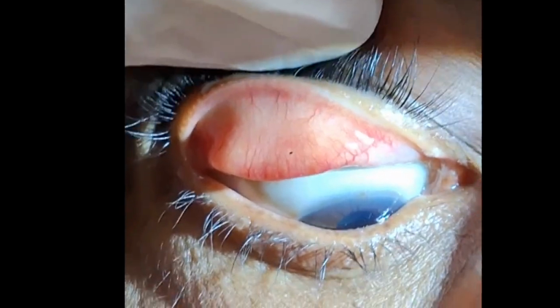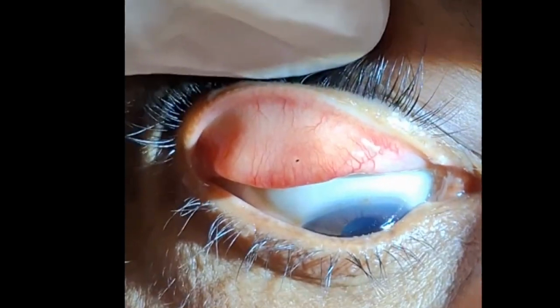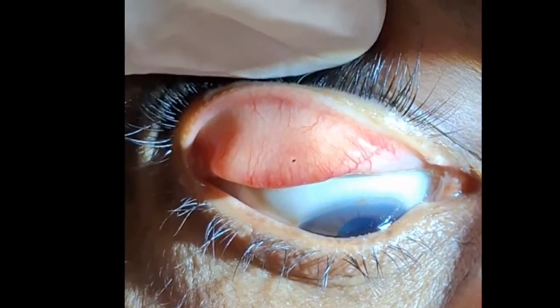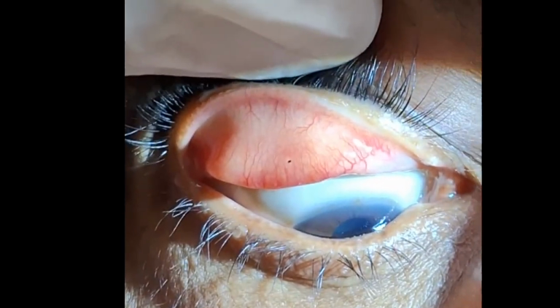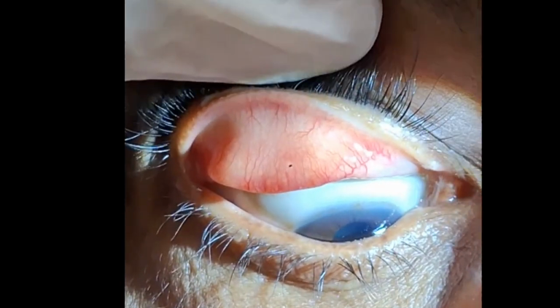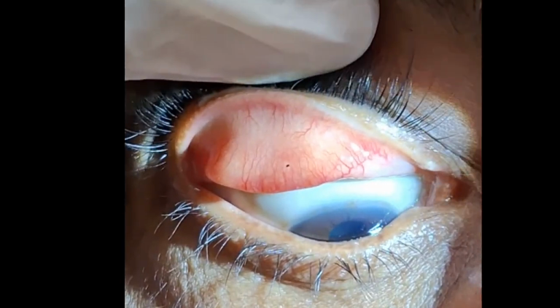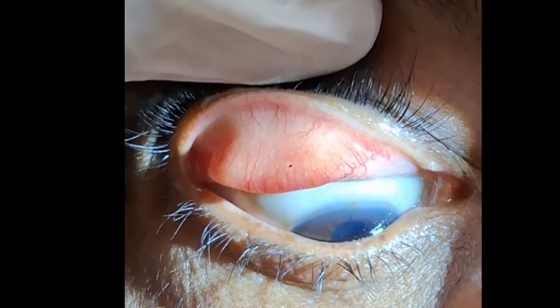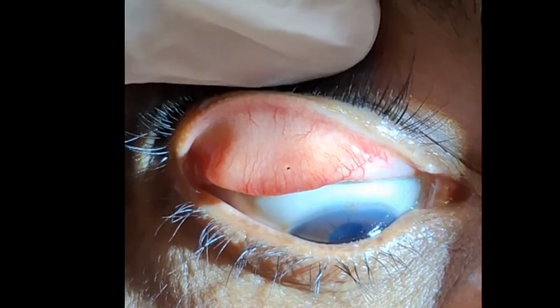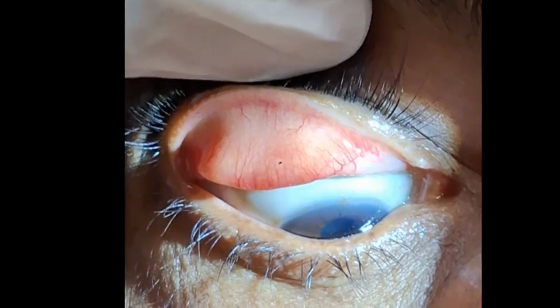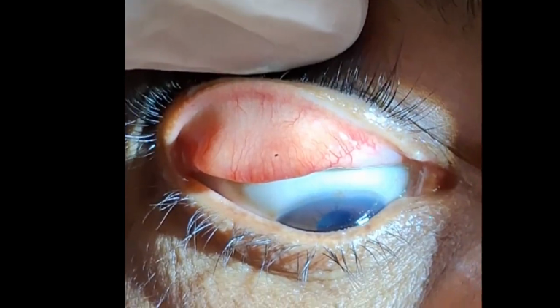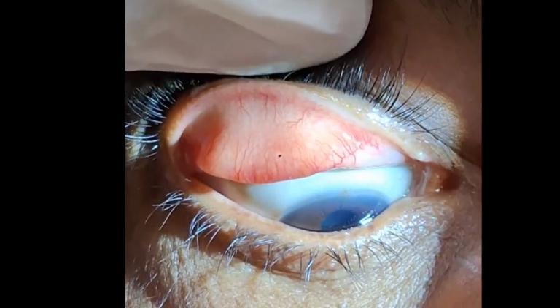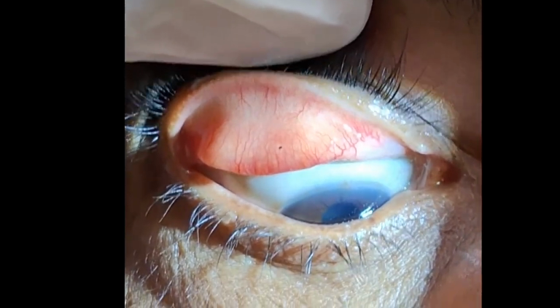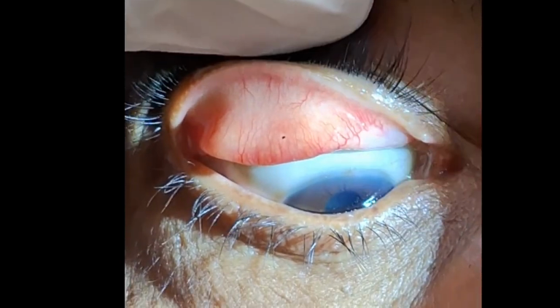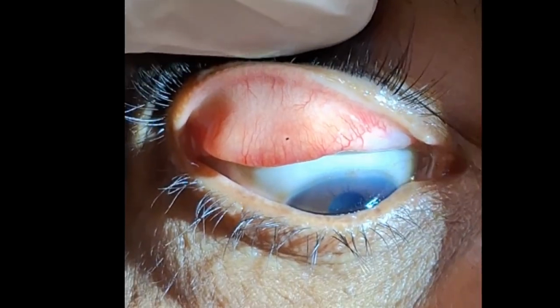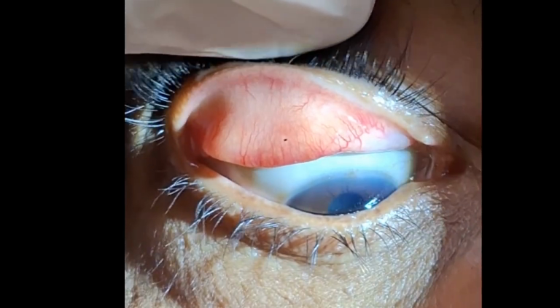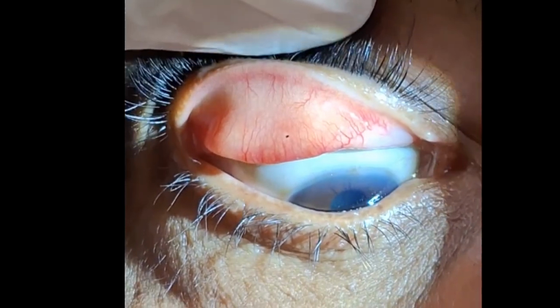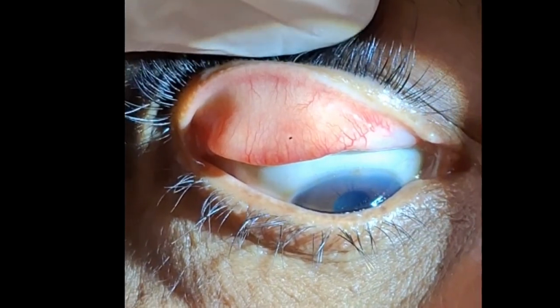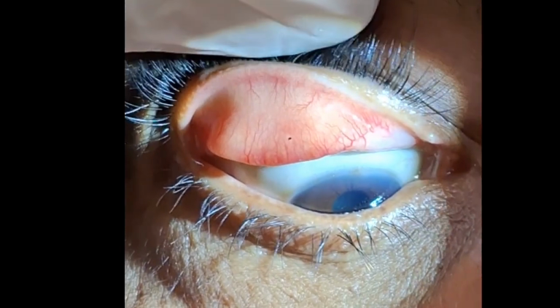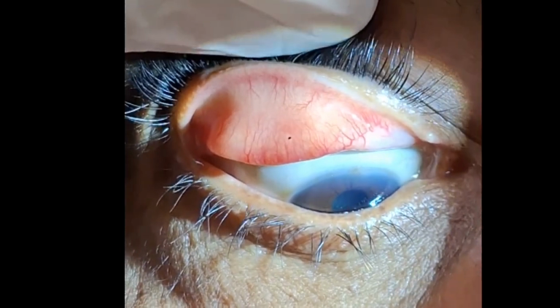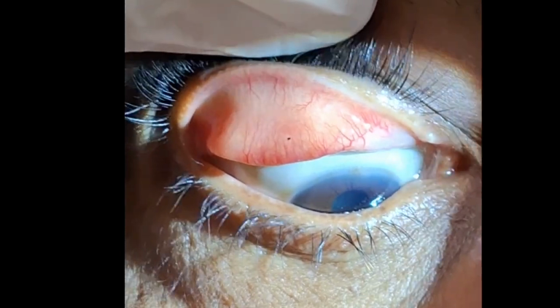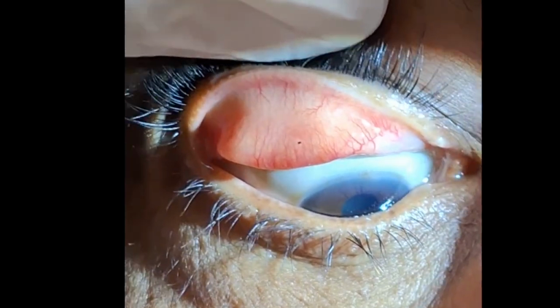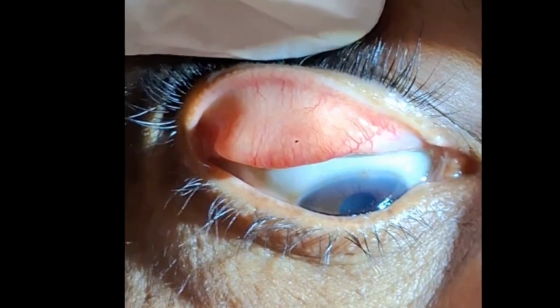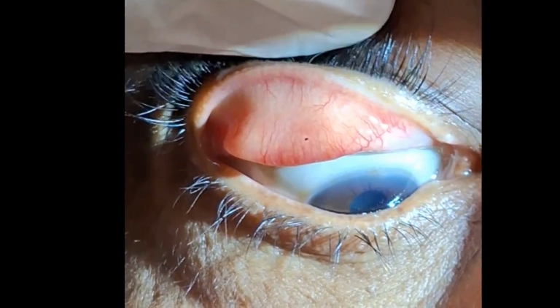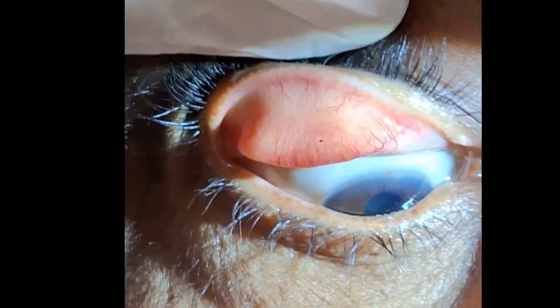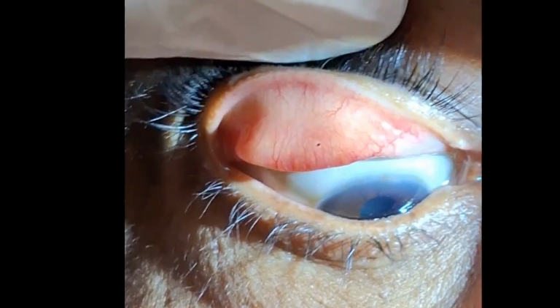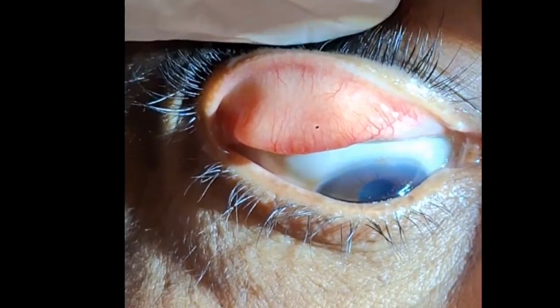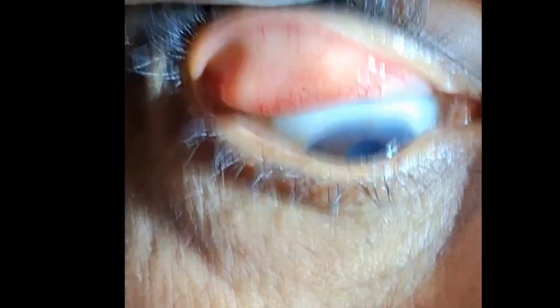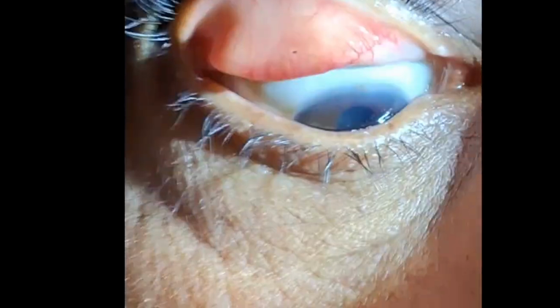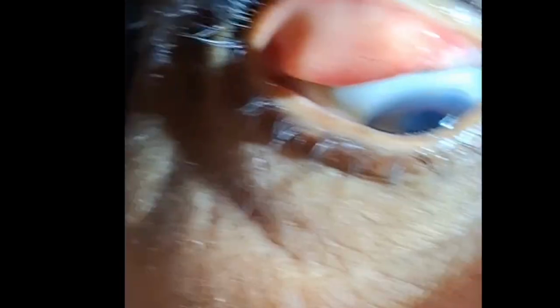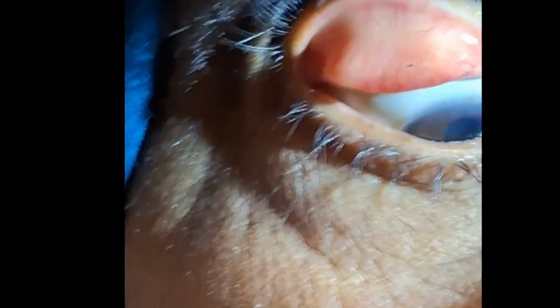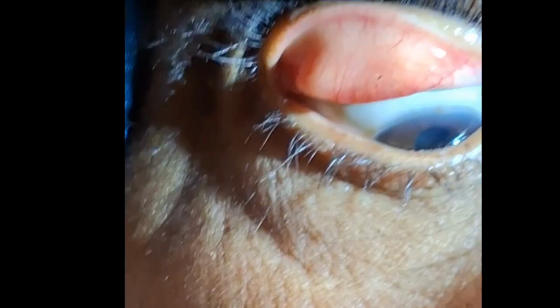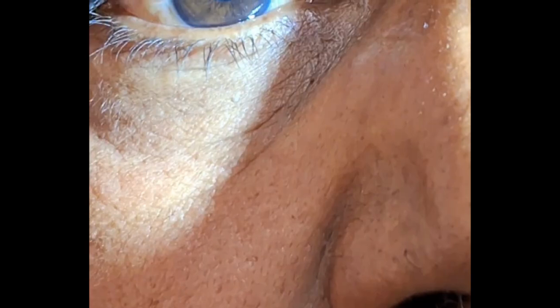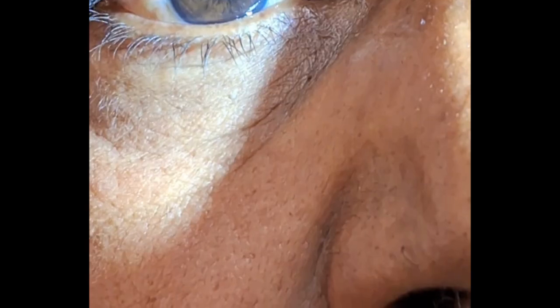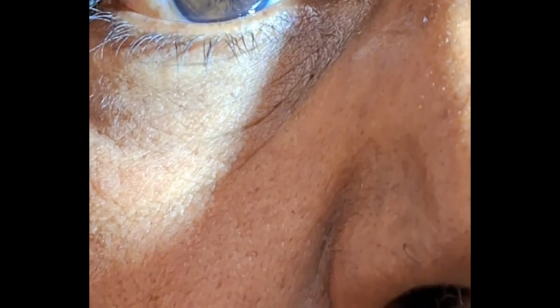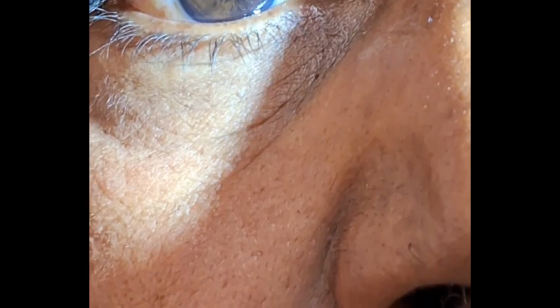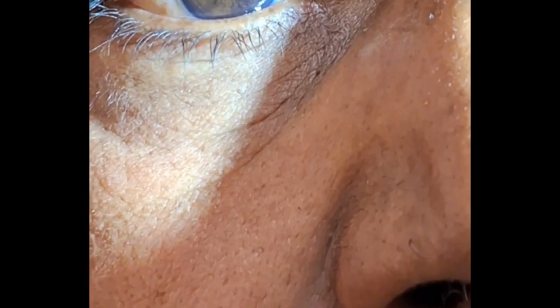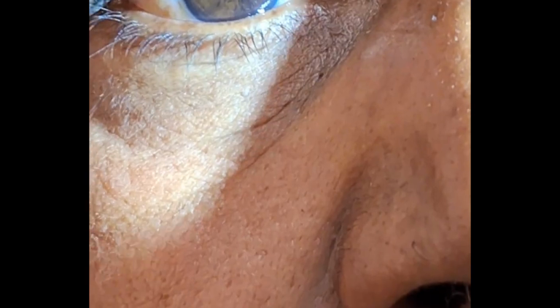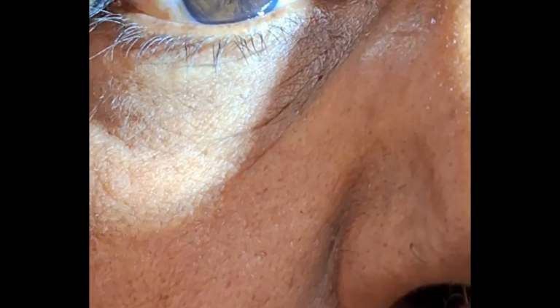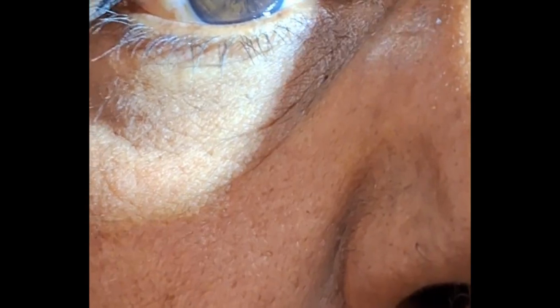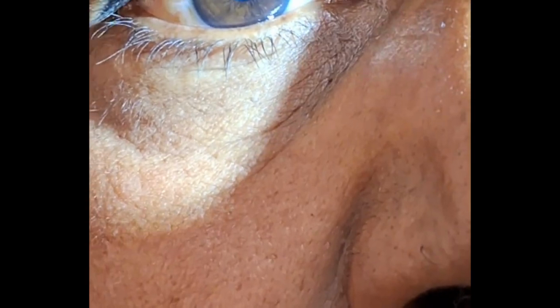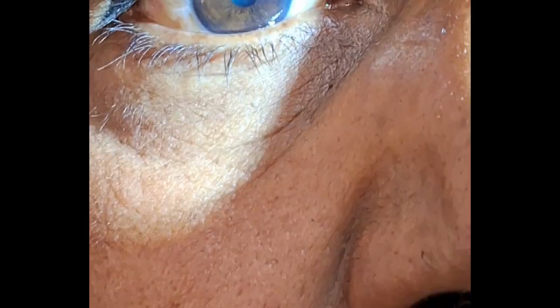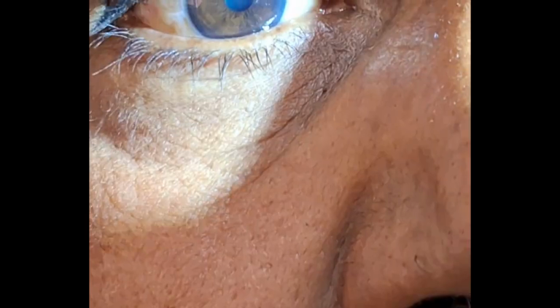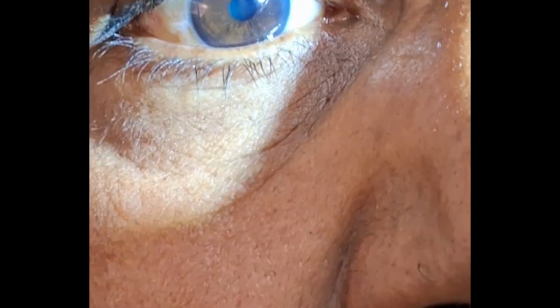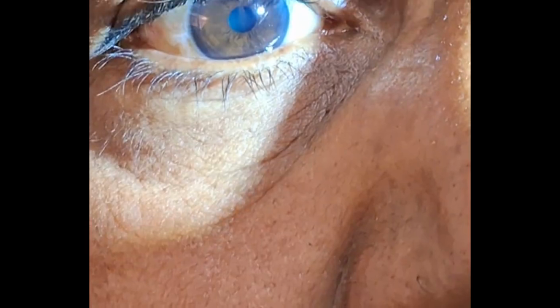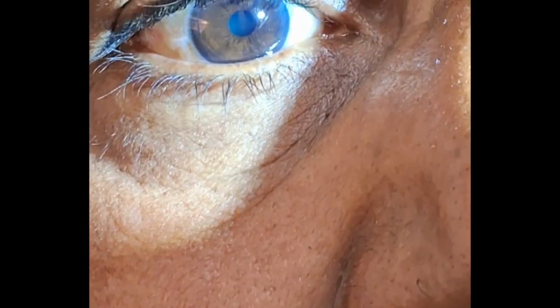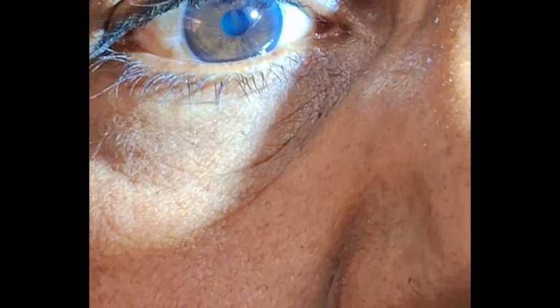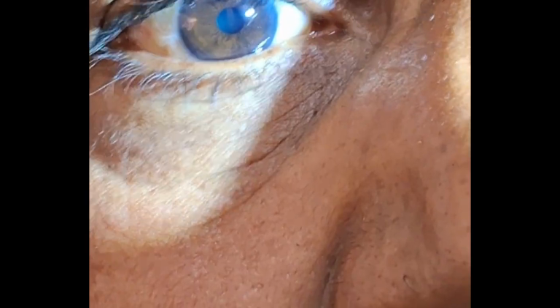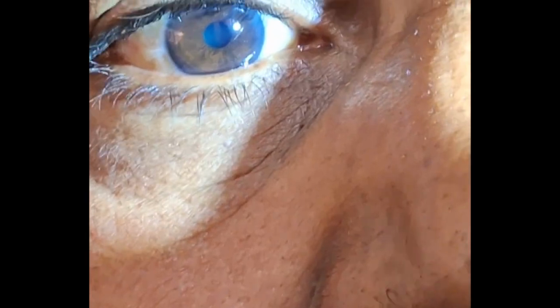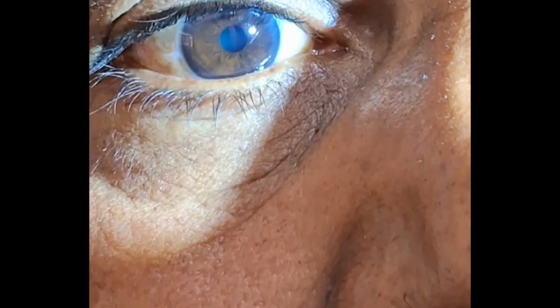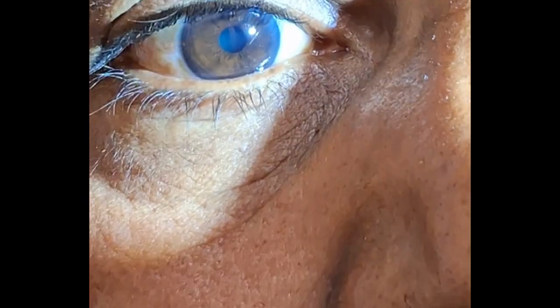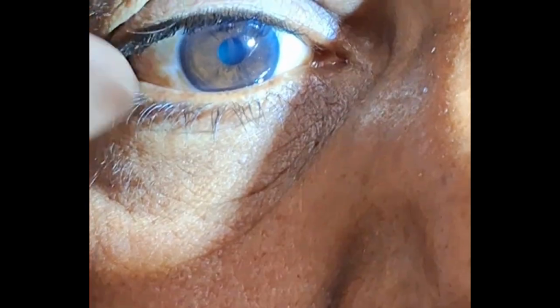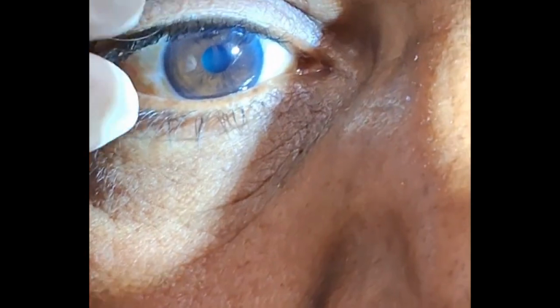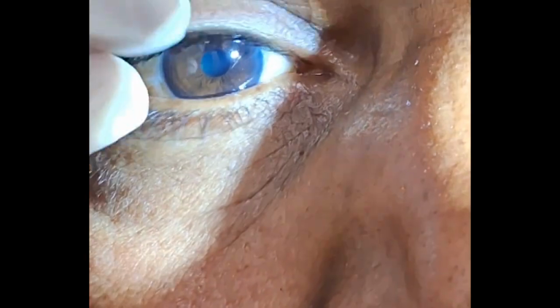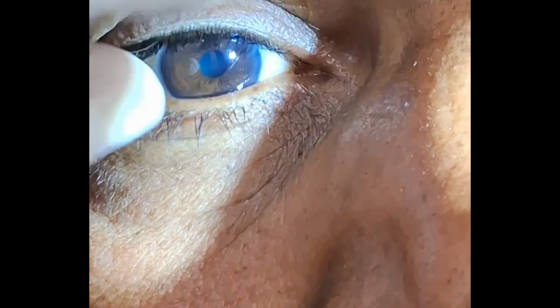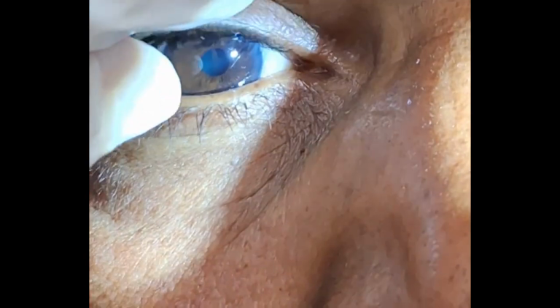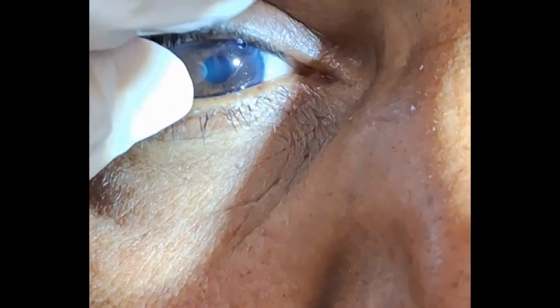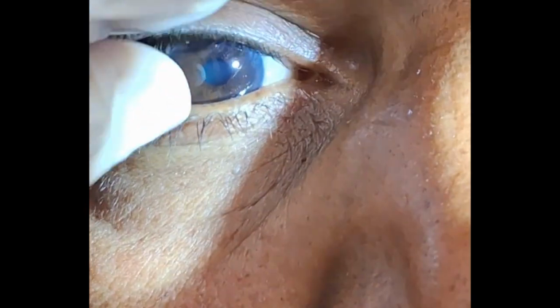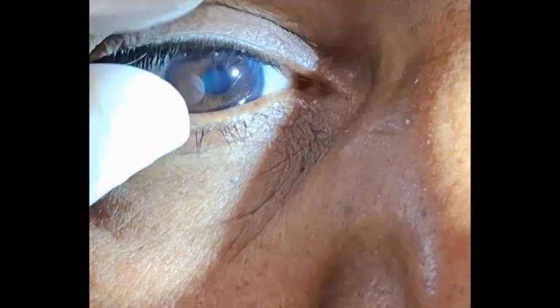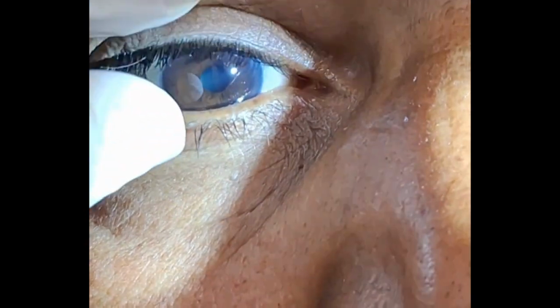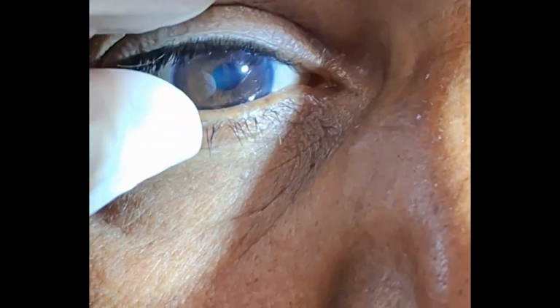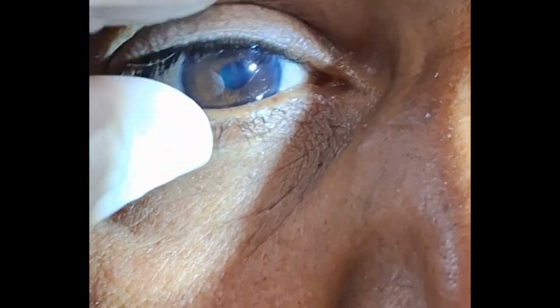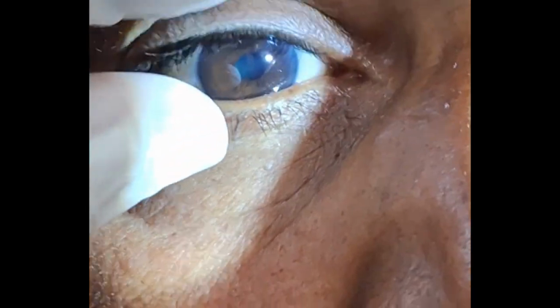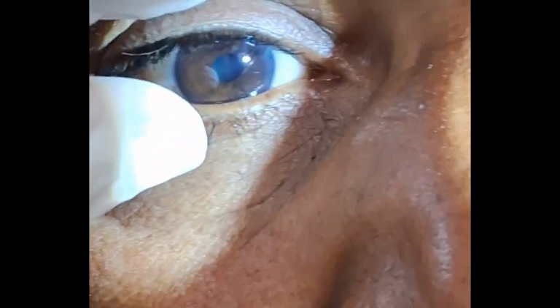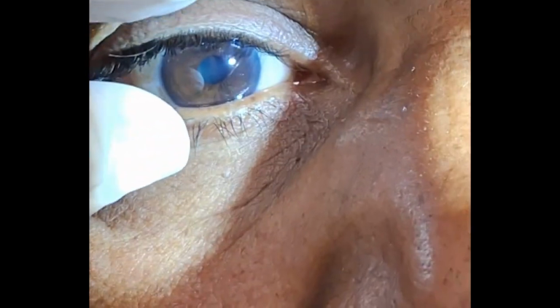Always evert the upper eyelid when the patient is complaining of foreign body sensation or irritation in the eye.